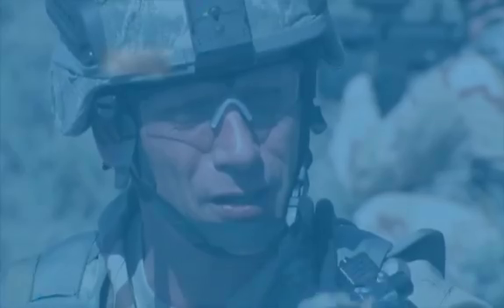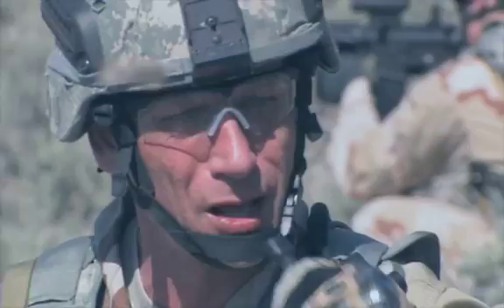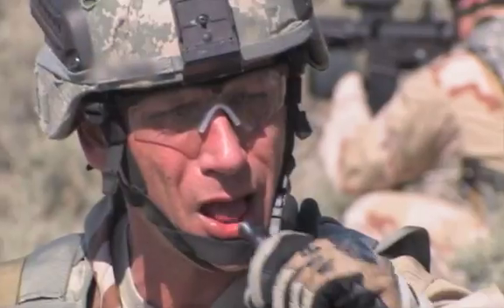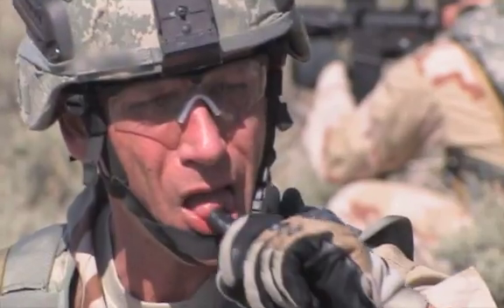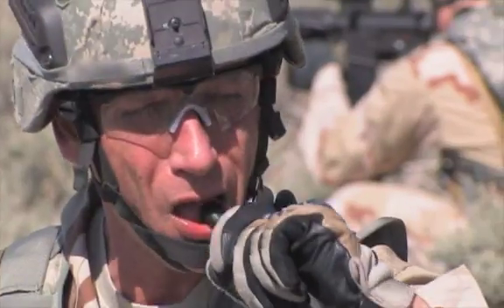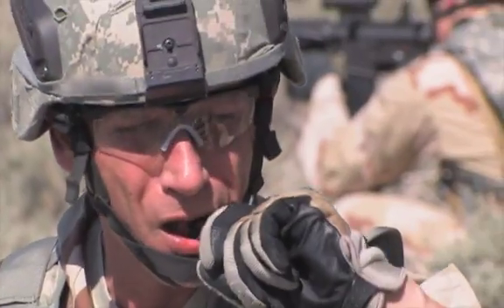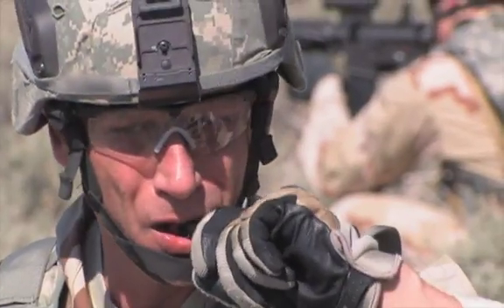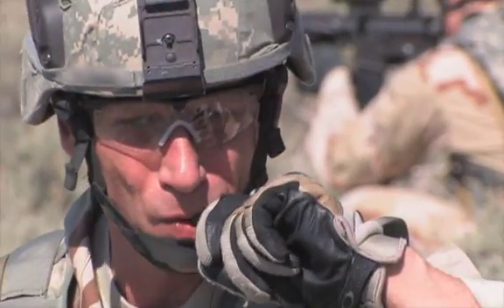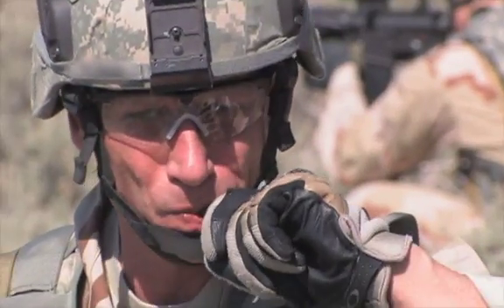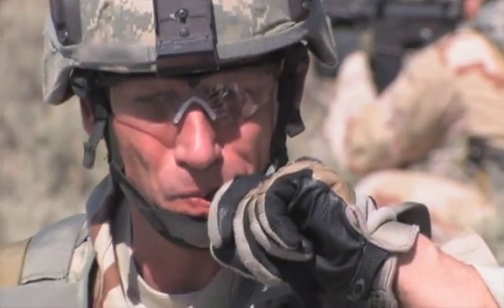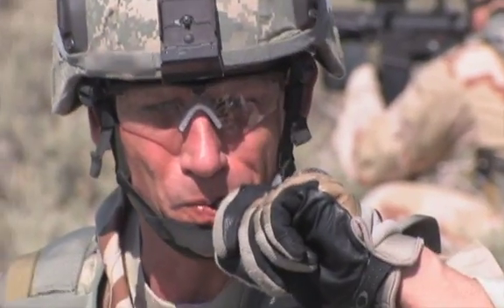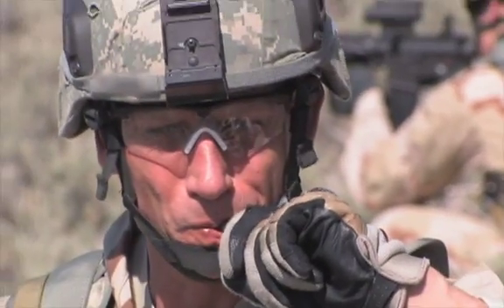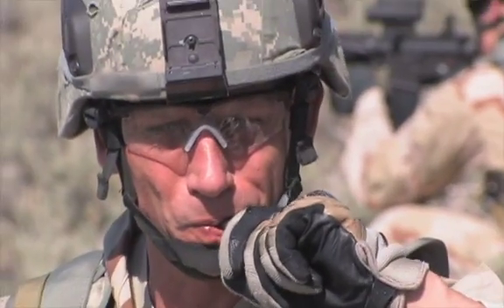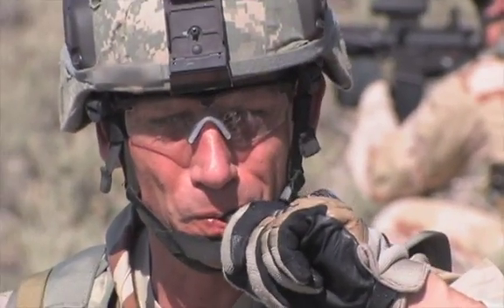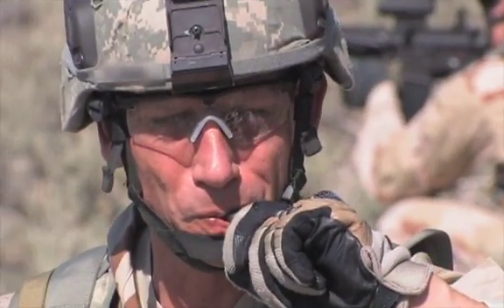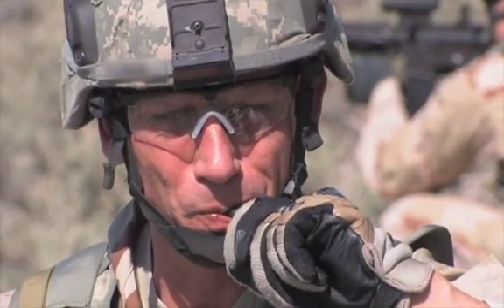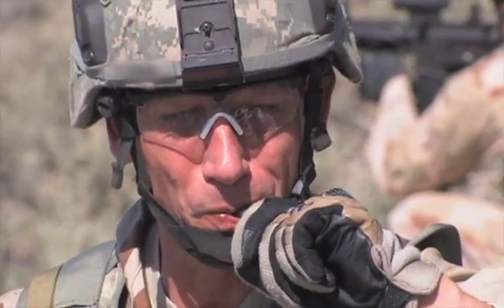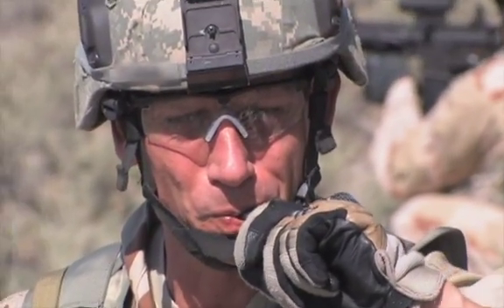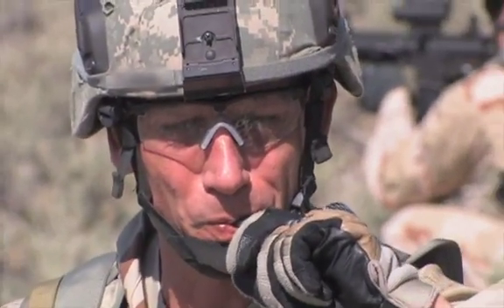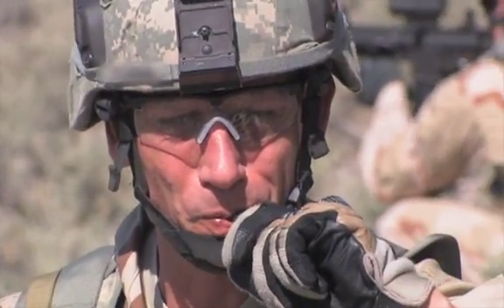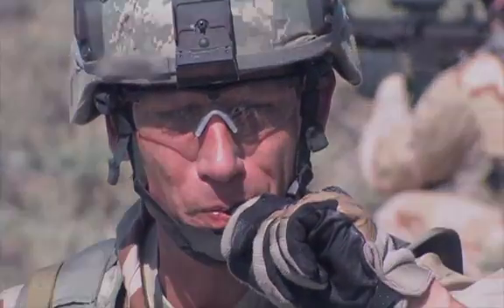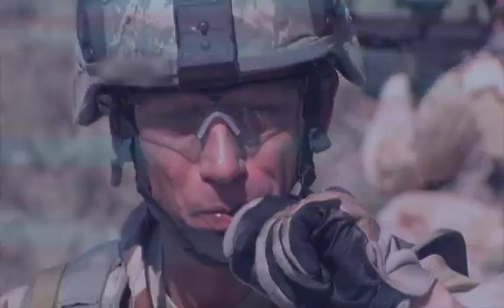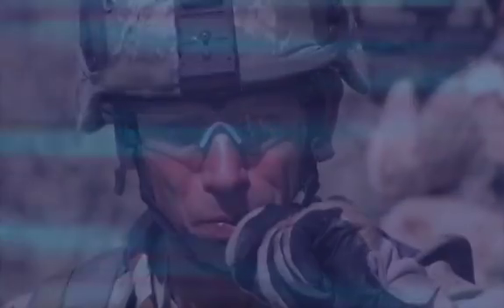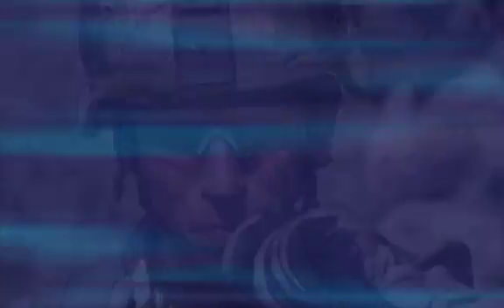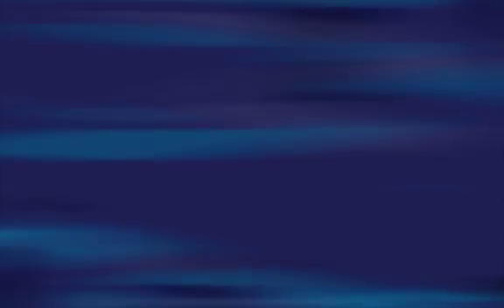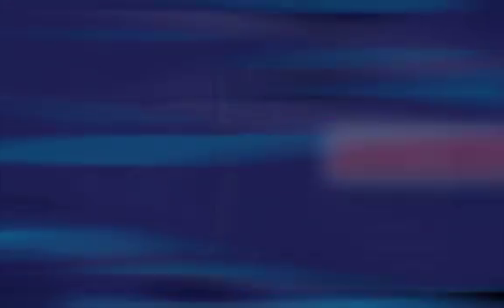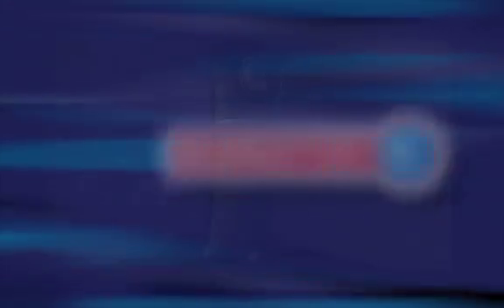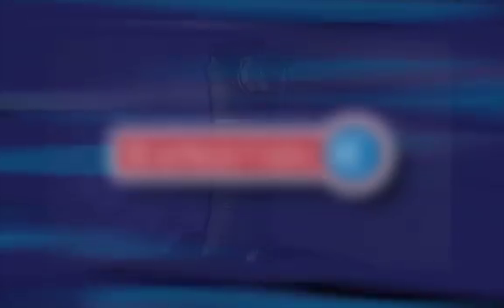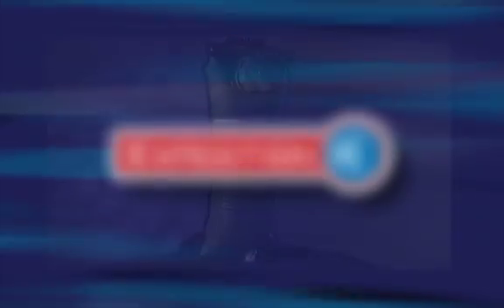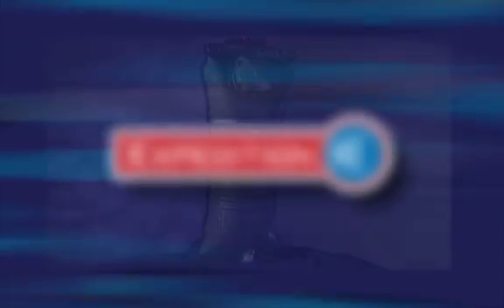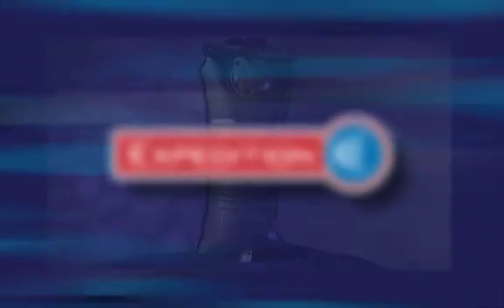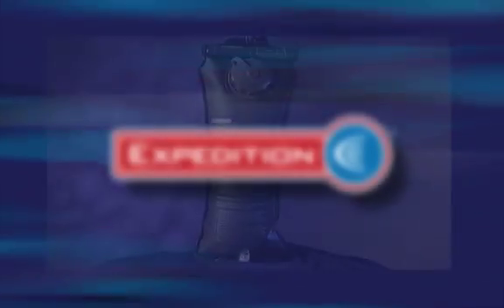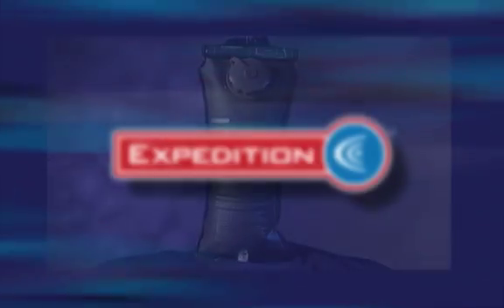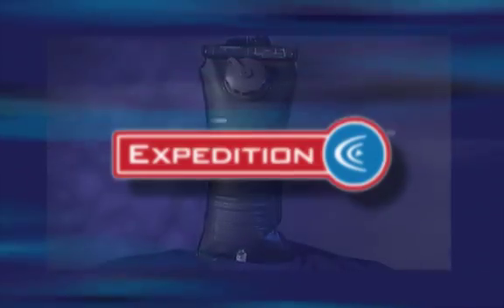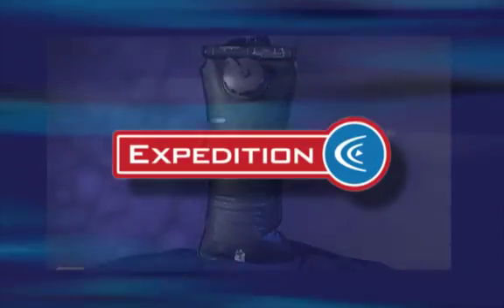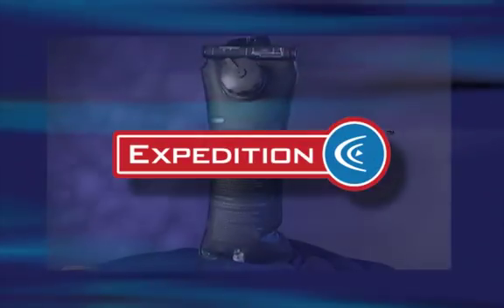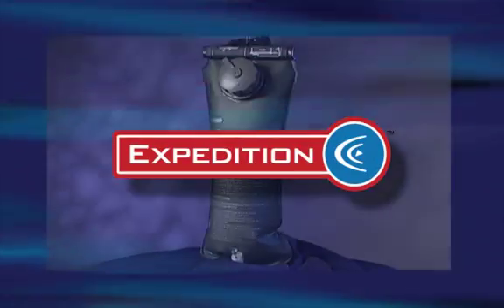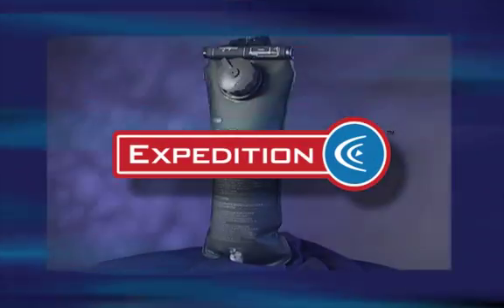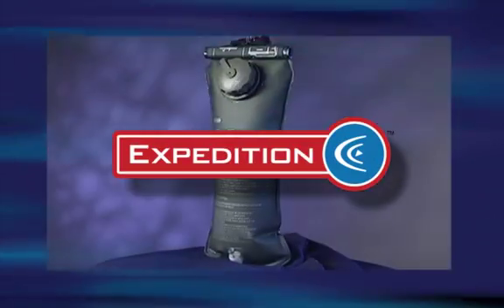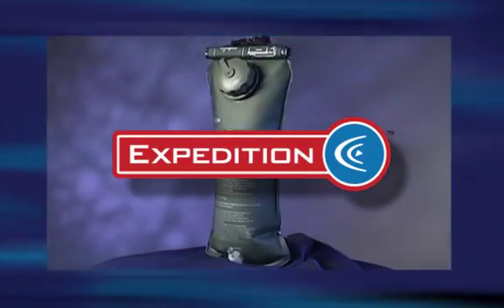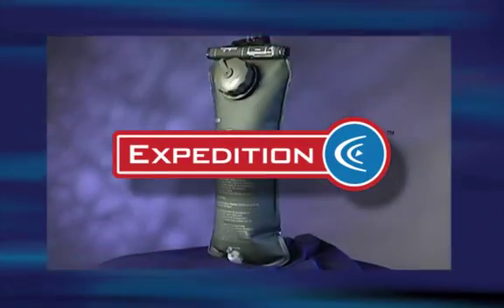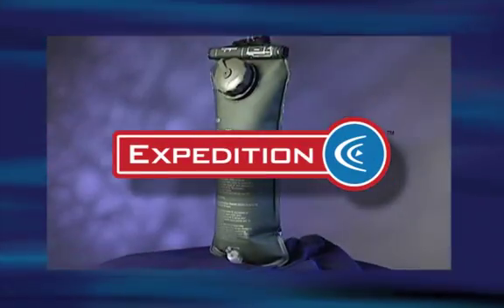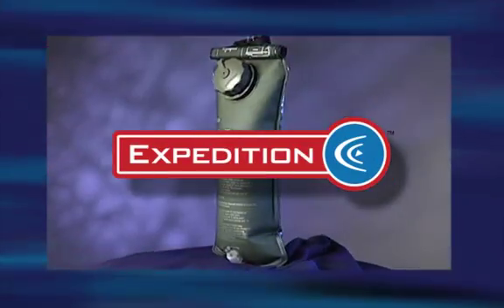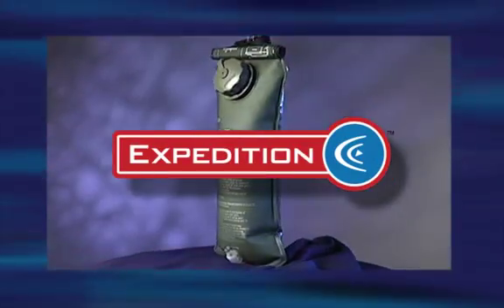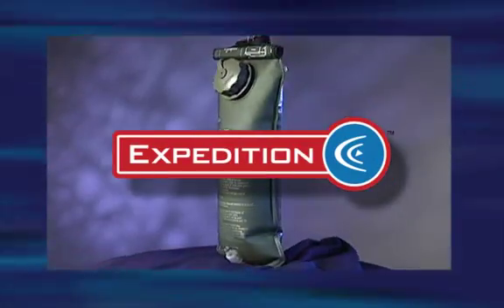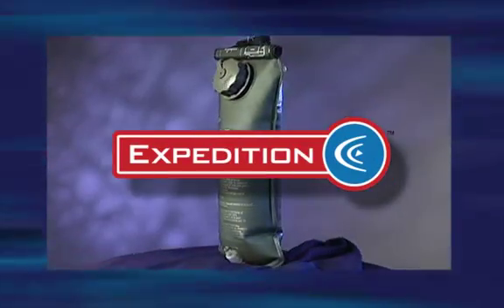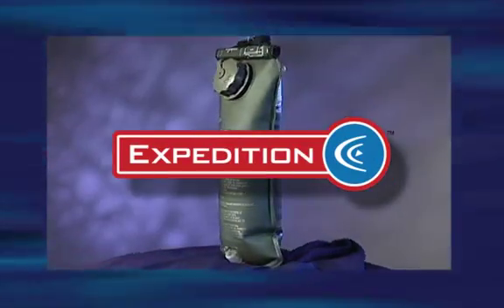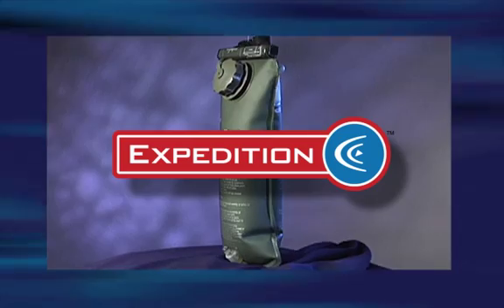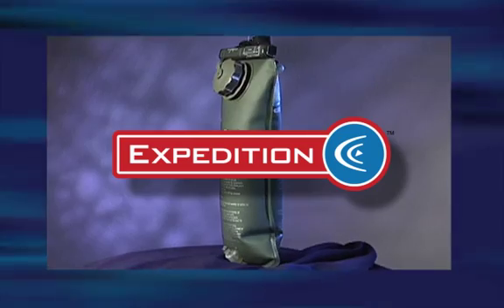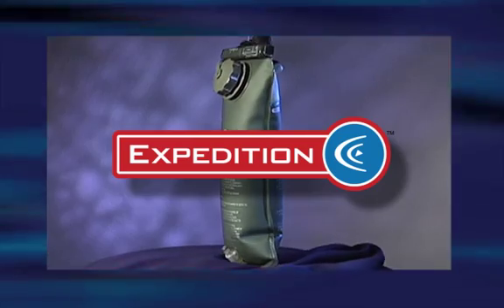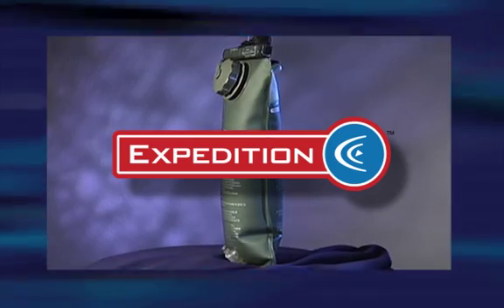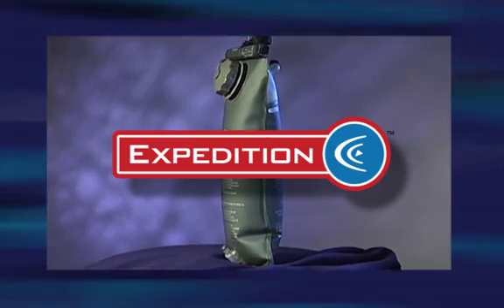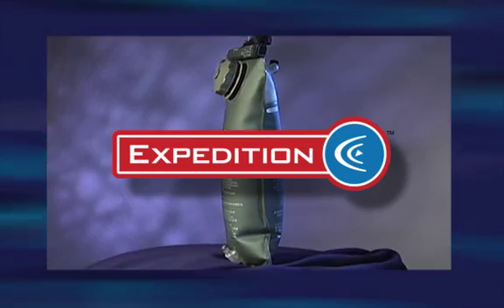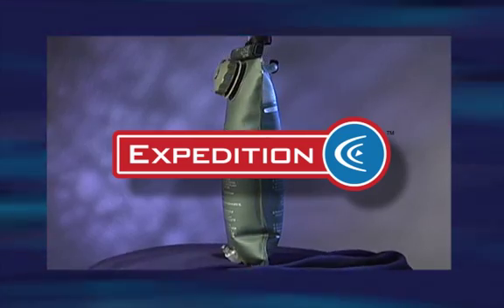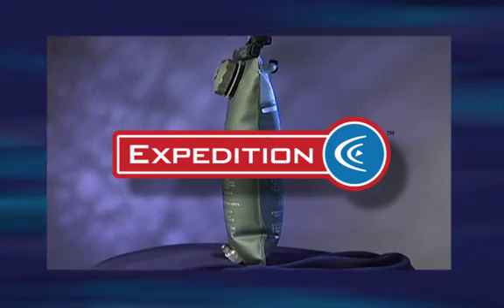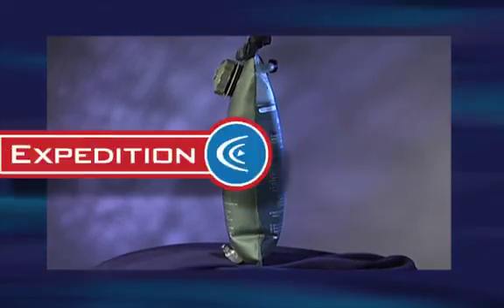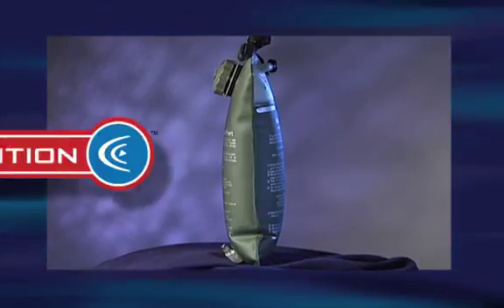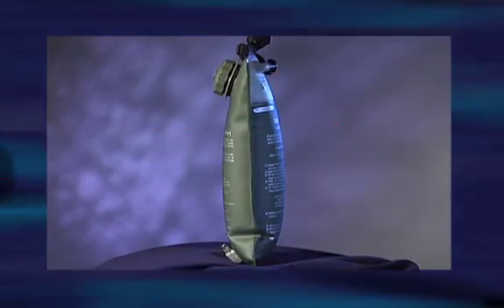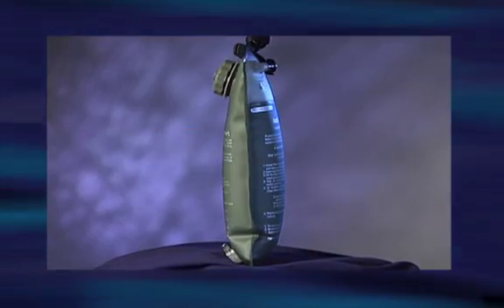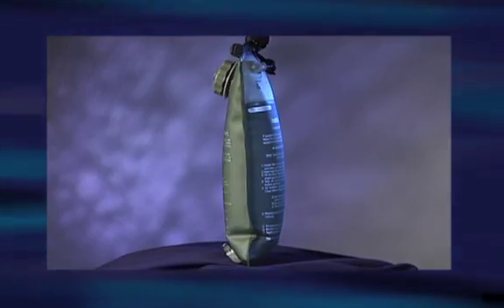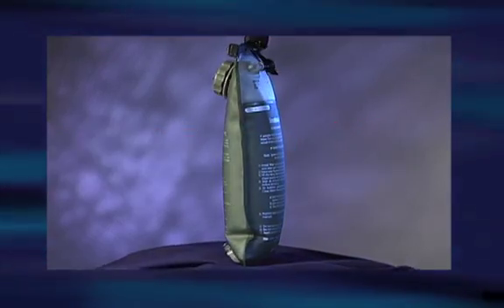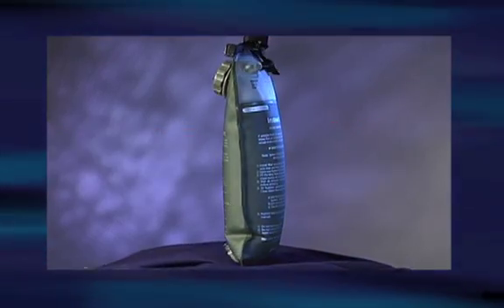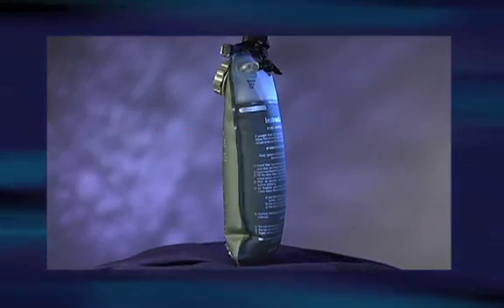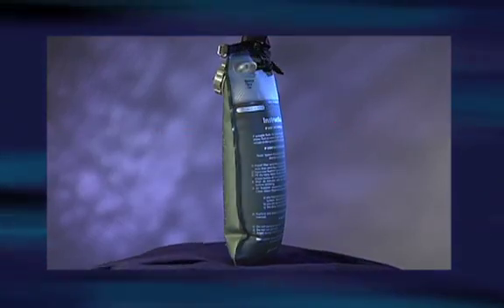Developed for and used by the U.S. military, you can be confident this filtration system is rugged and has been thoroughly tested.